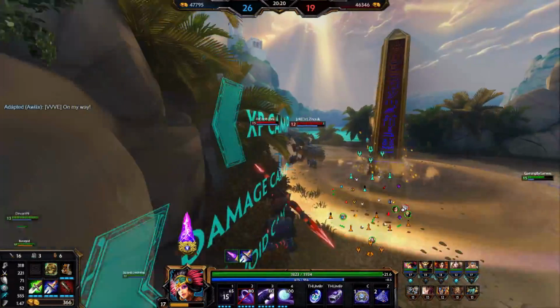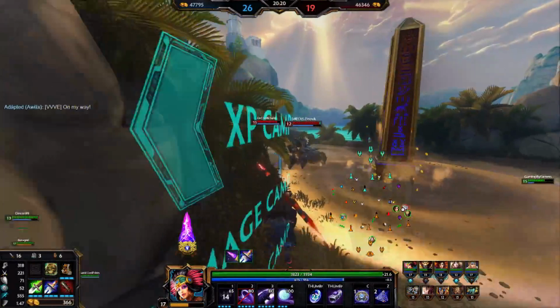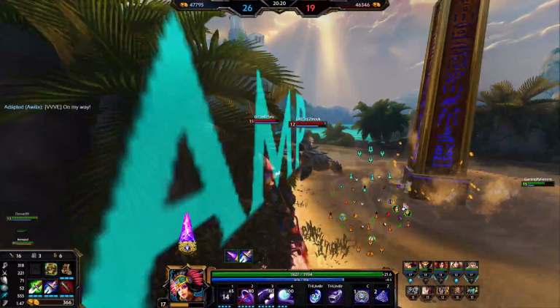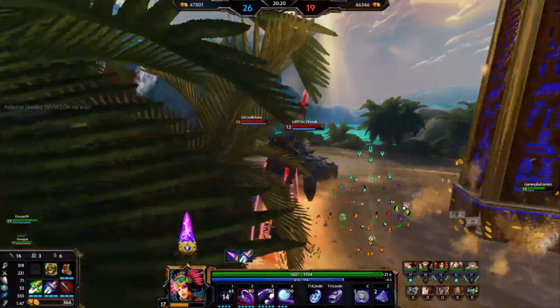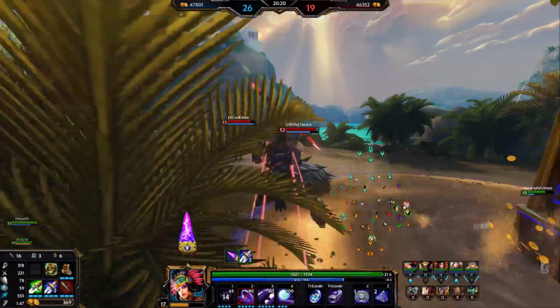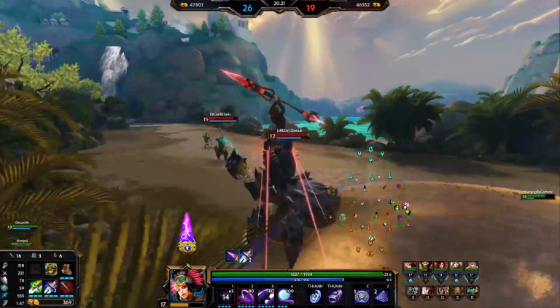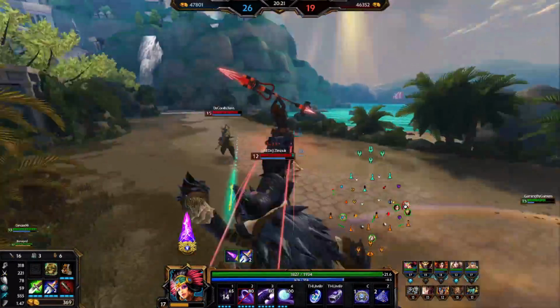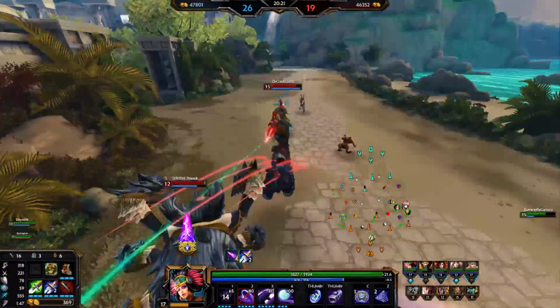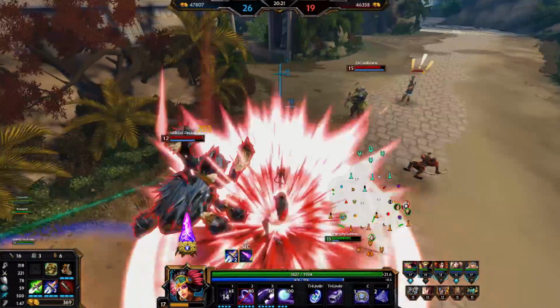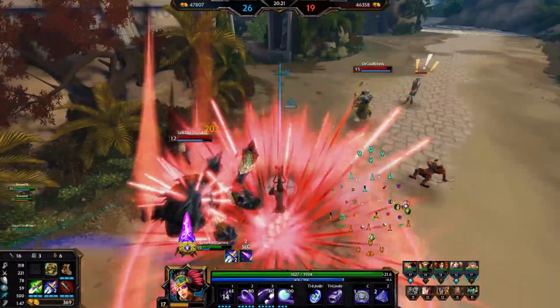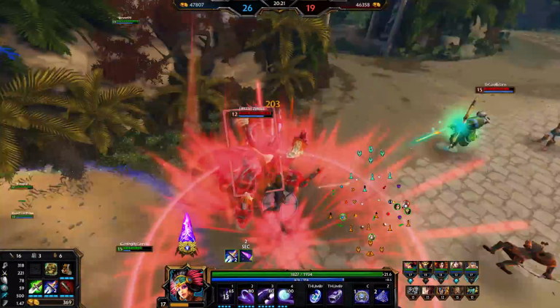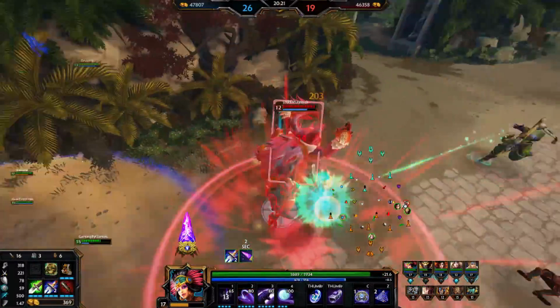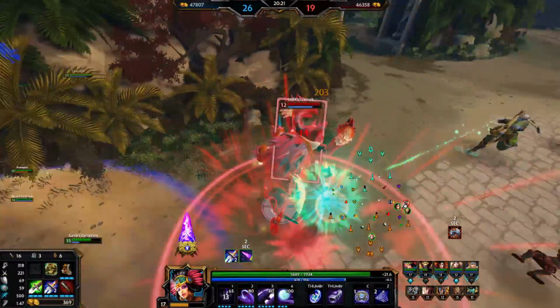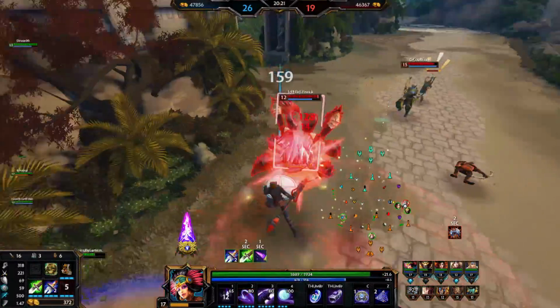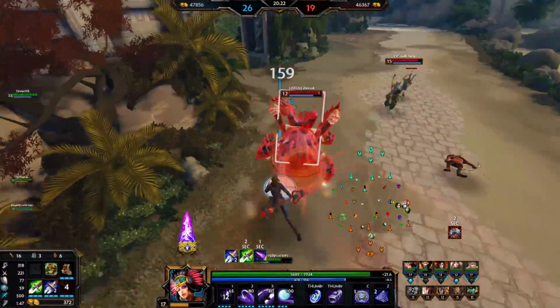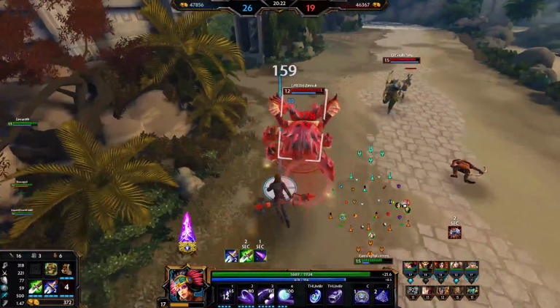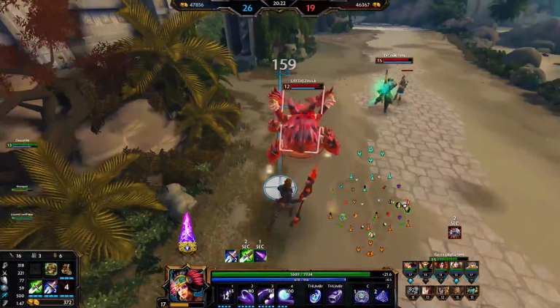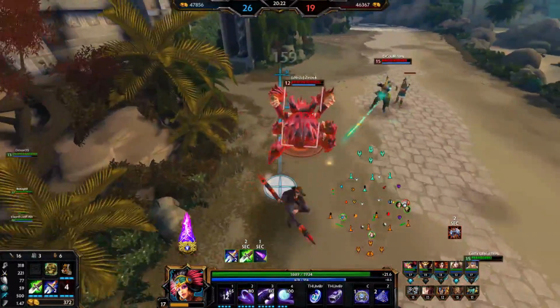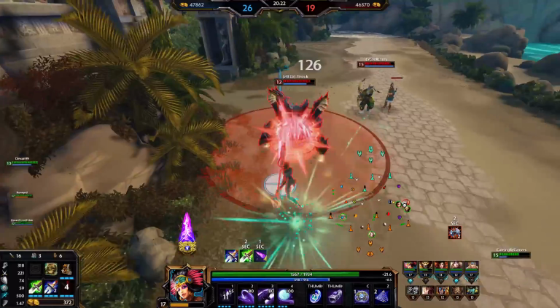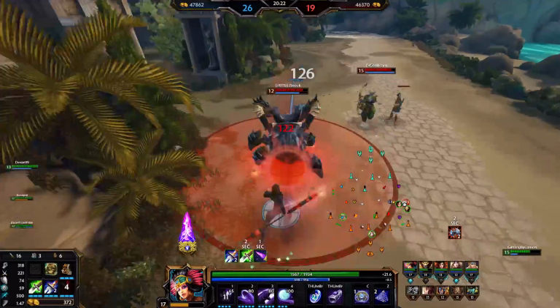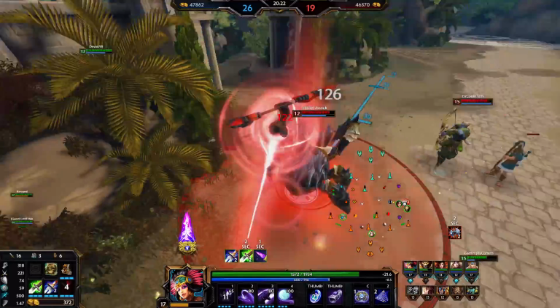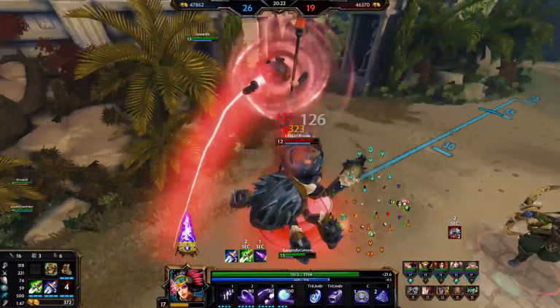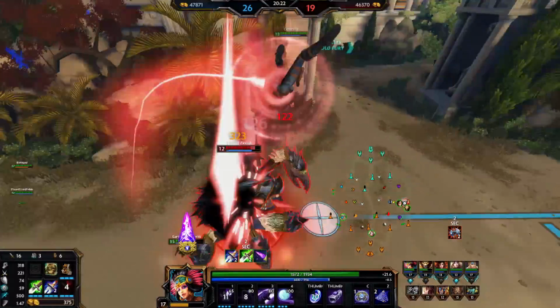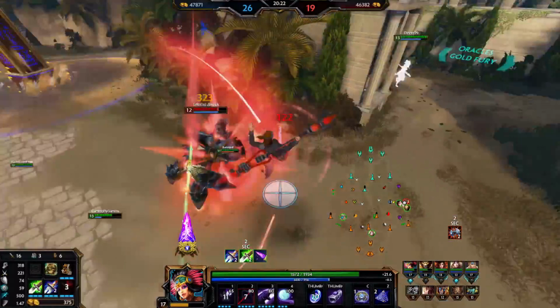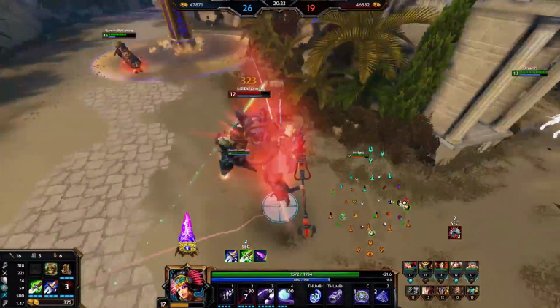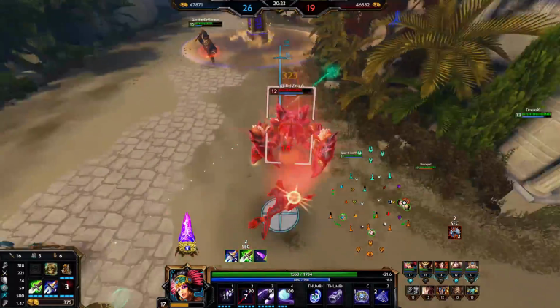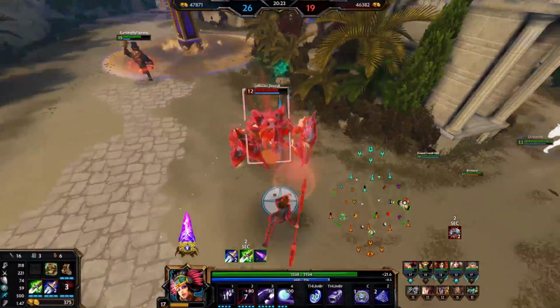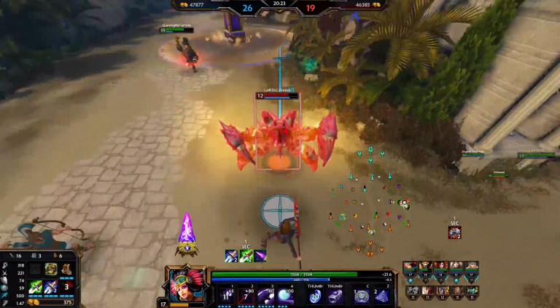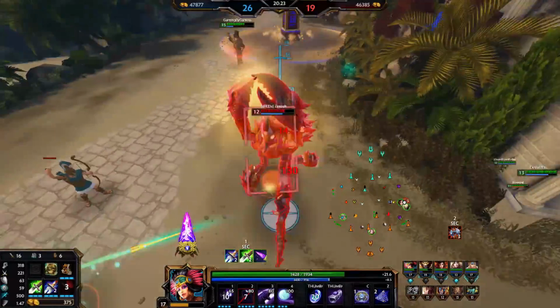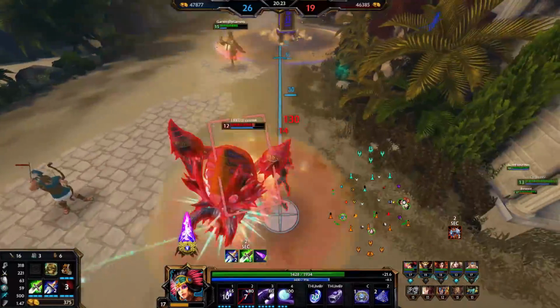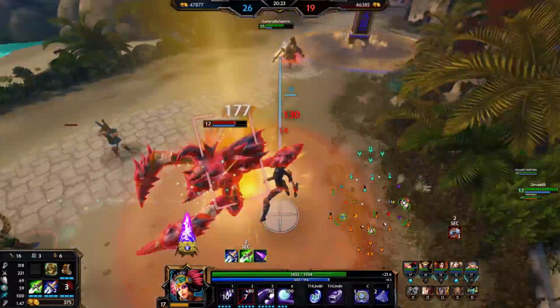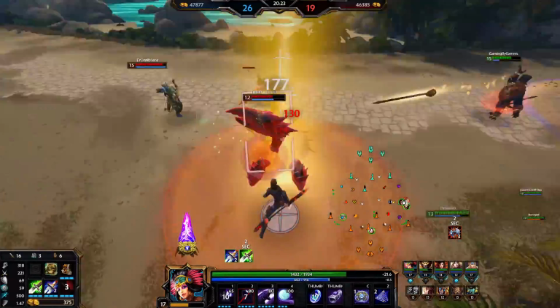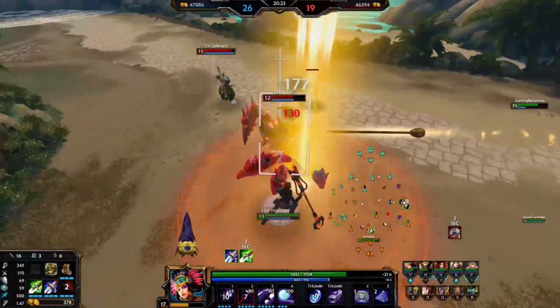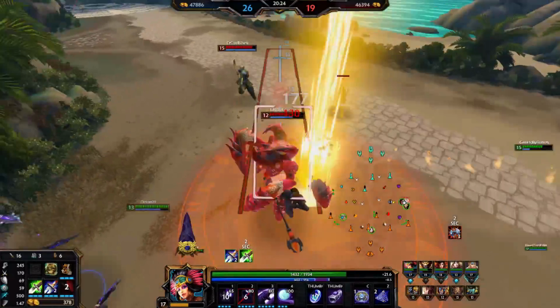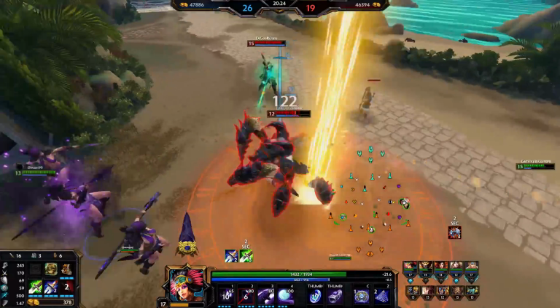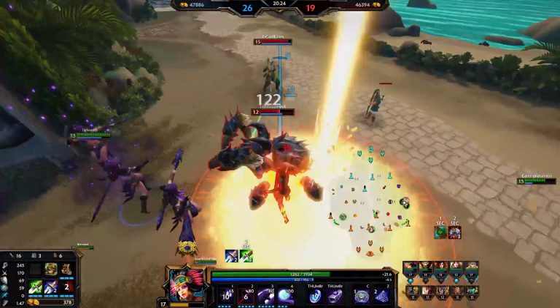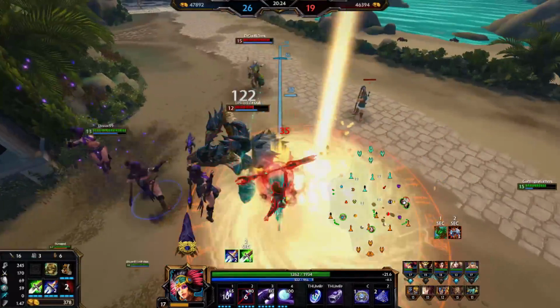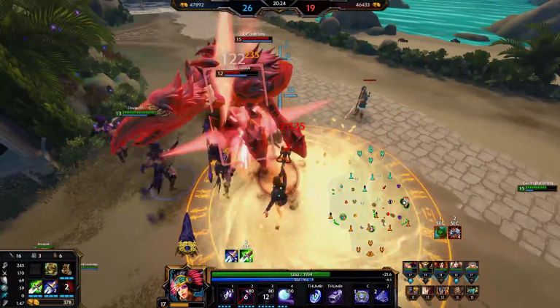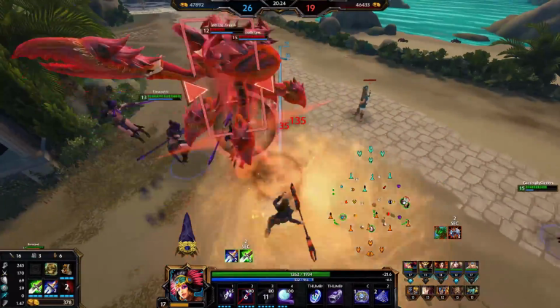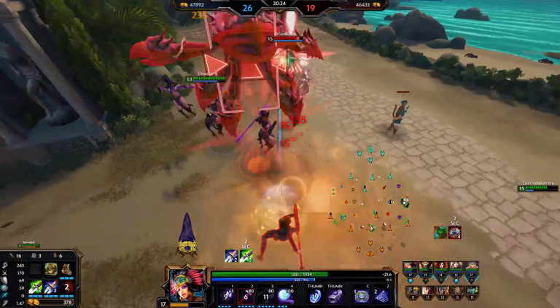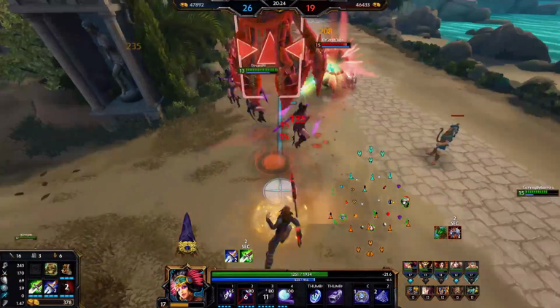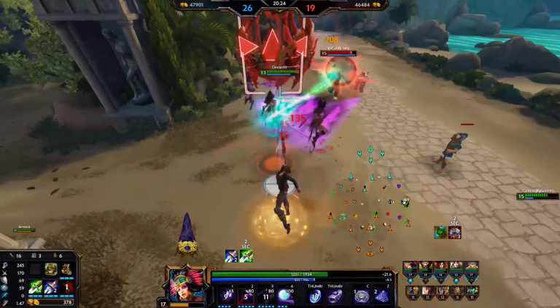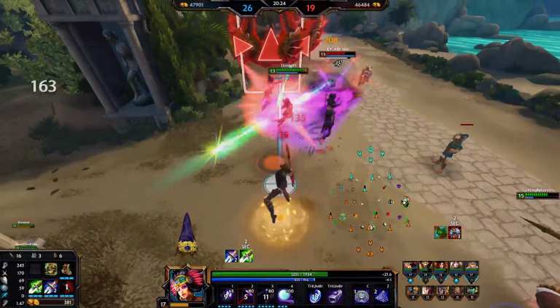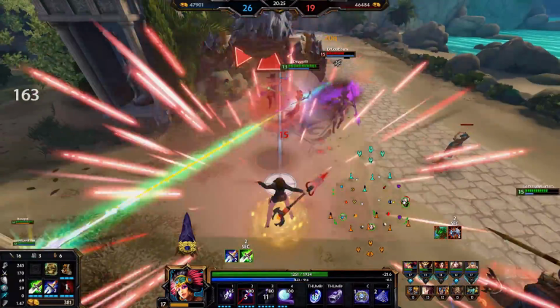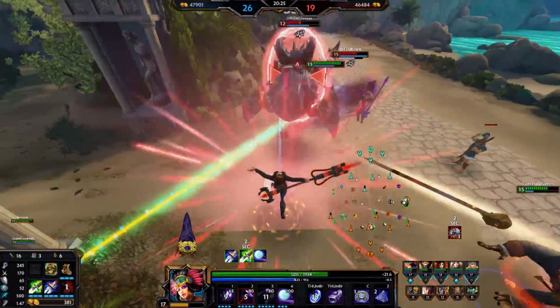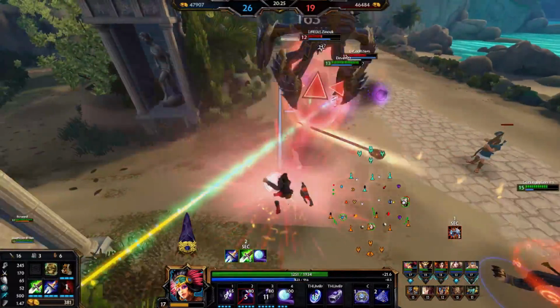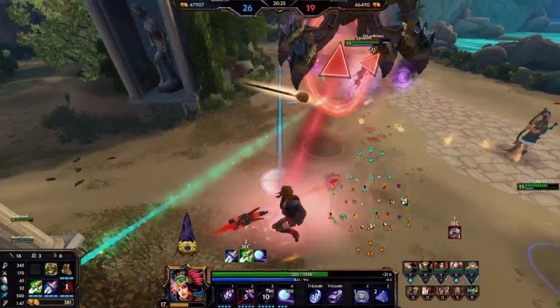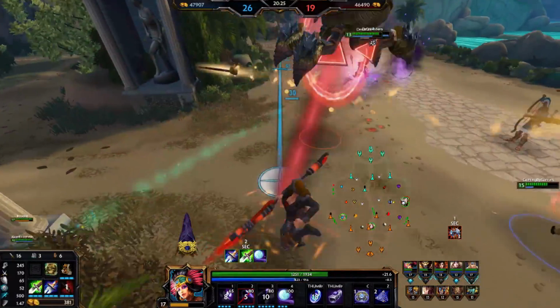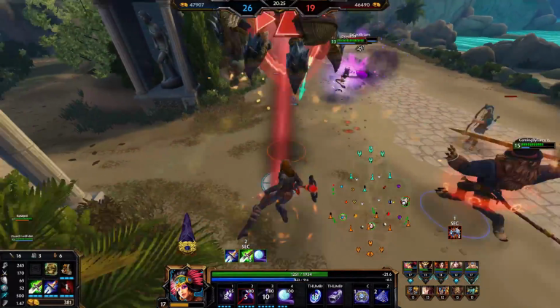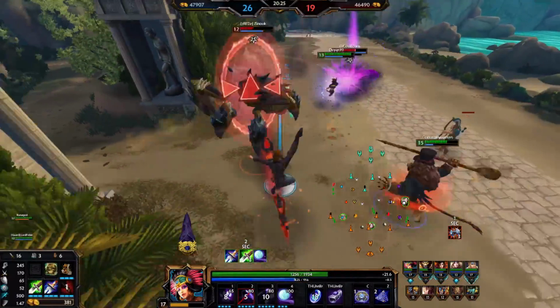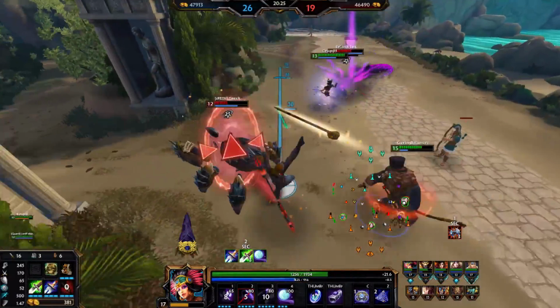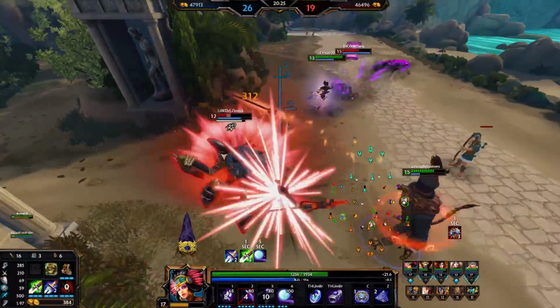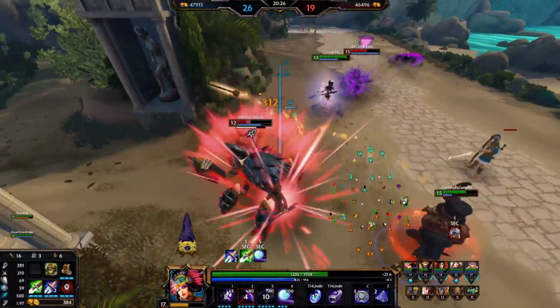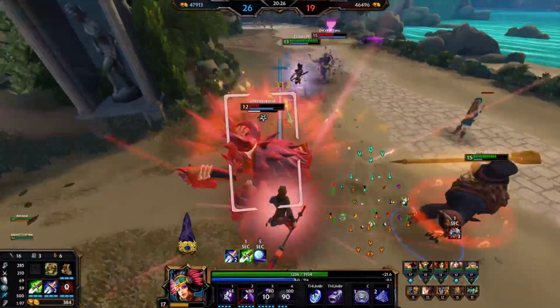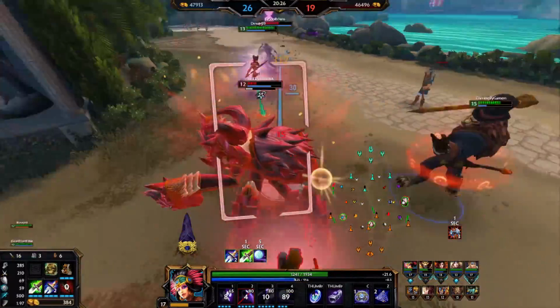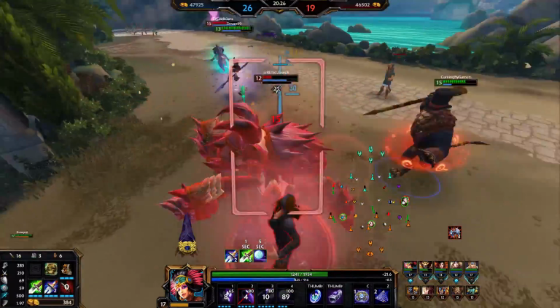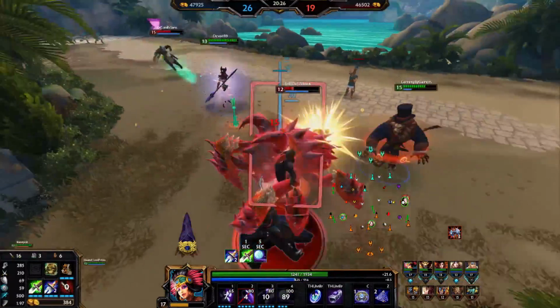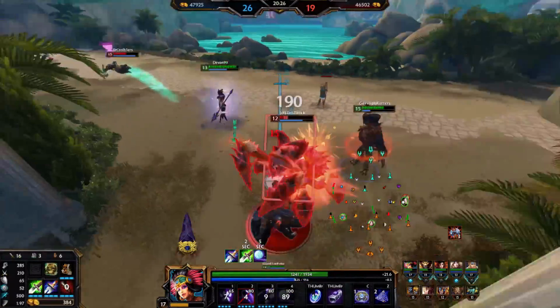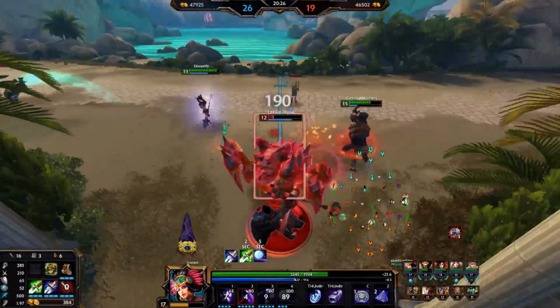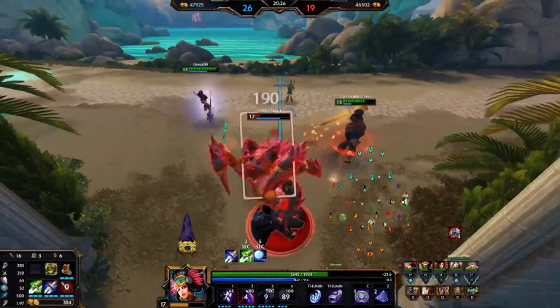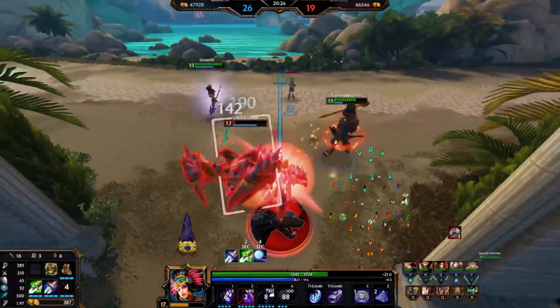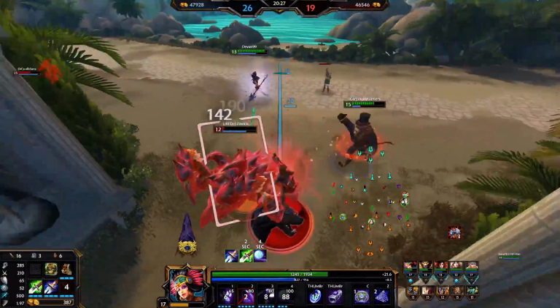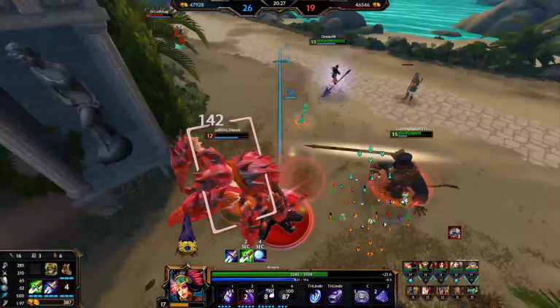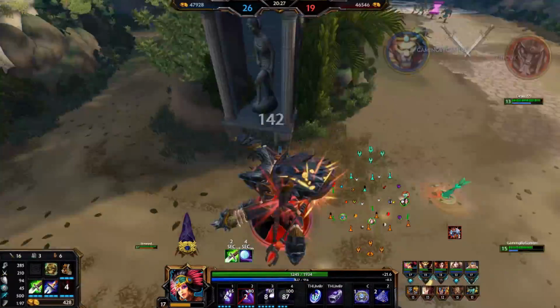For your main combo, hit 2 auto attacks, use your 2, auto again, then 3, ult if they're still not dead yet, and acquire that elo.